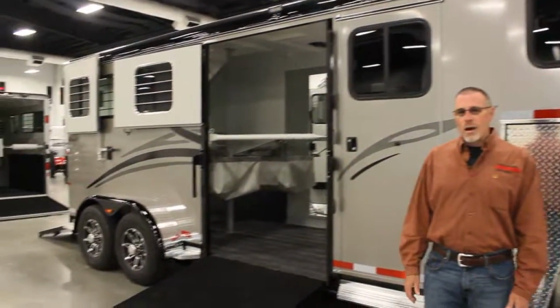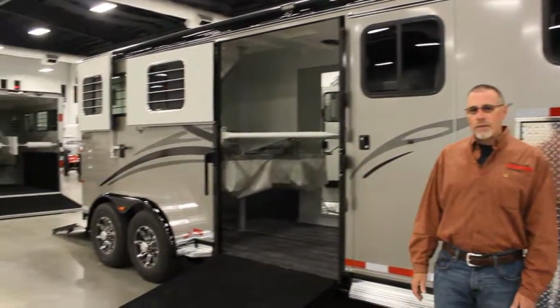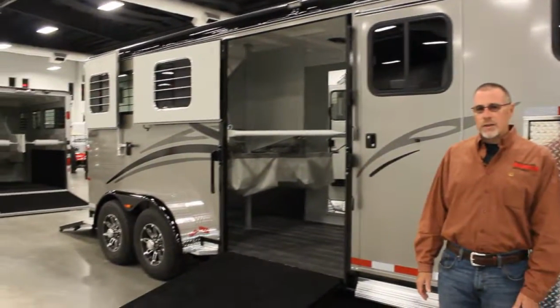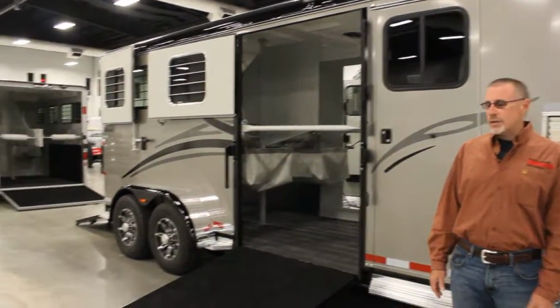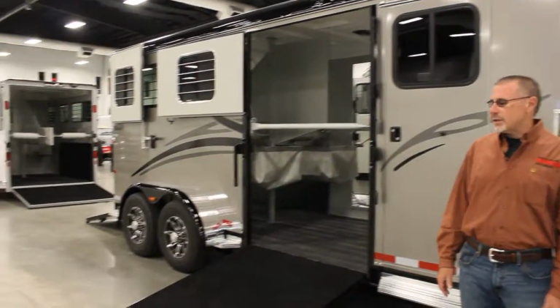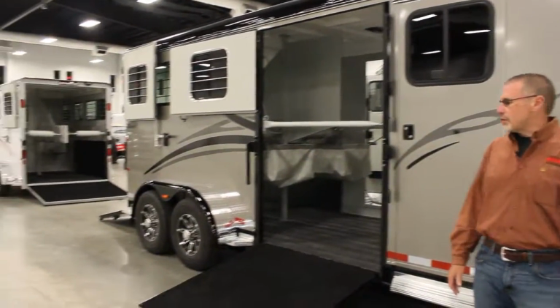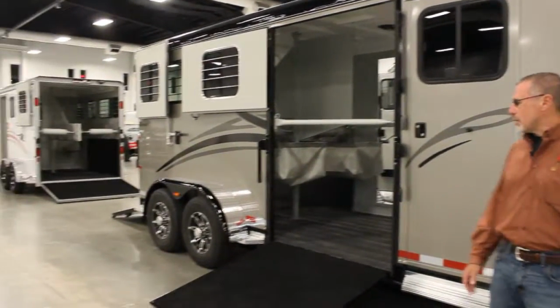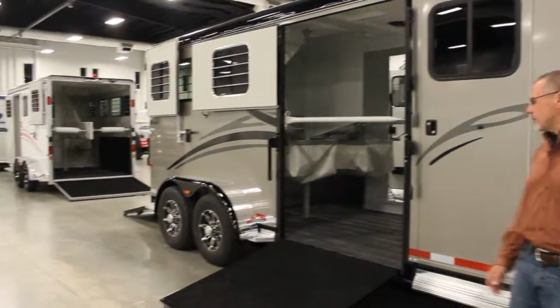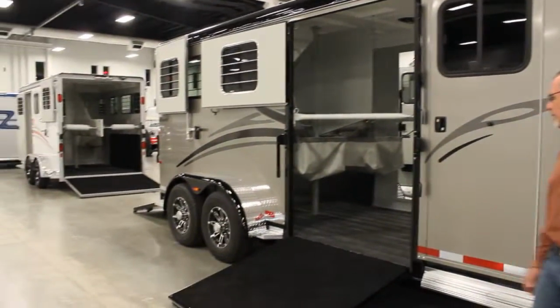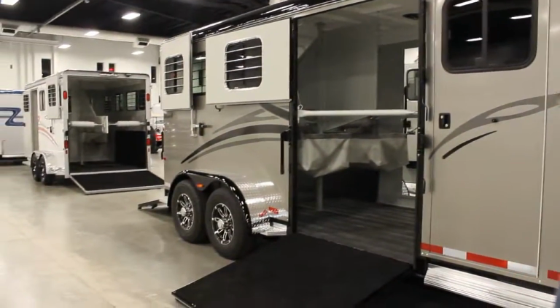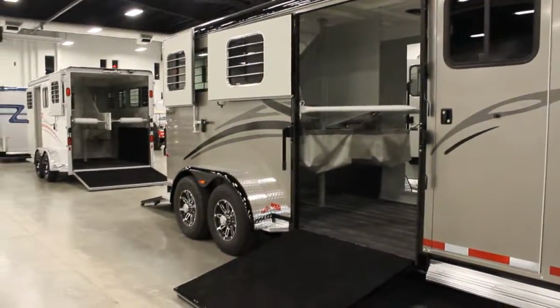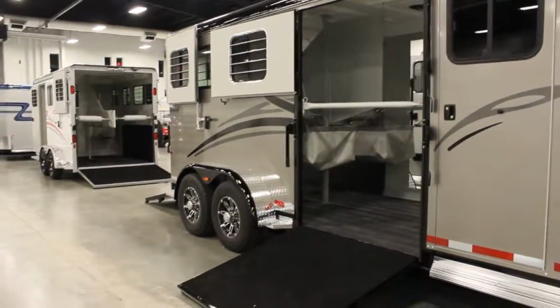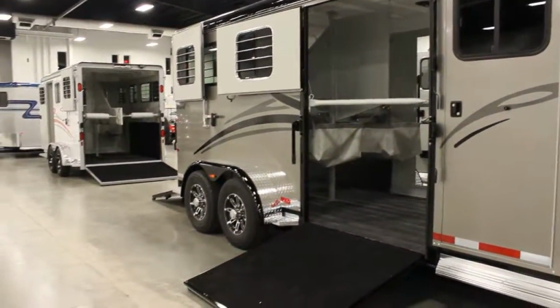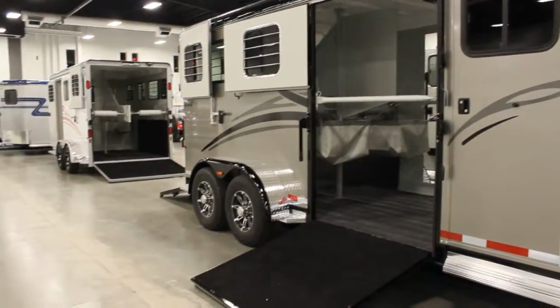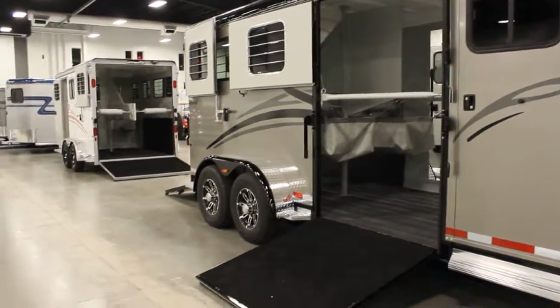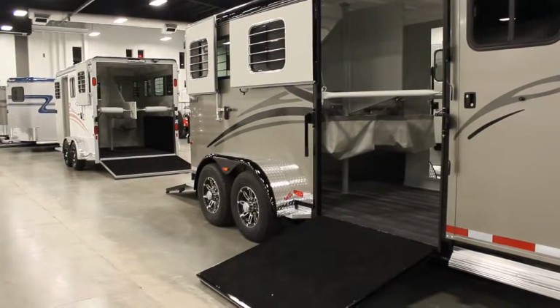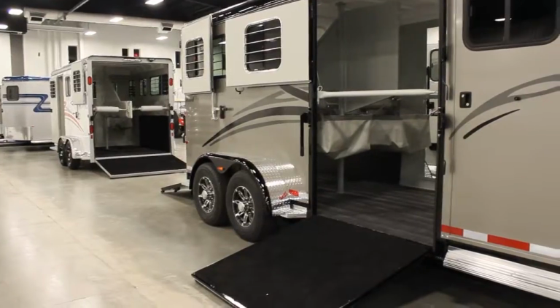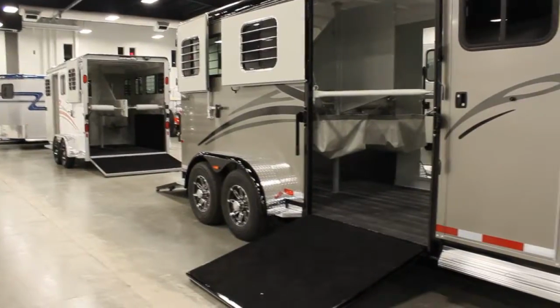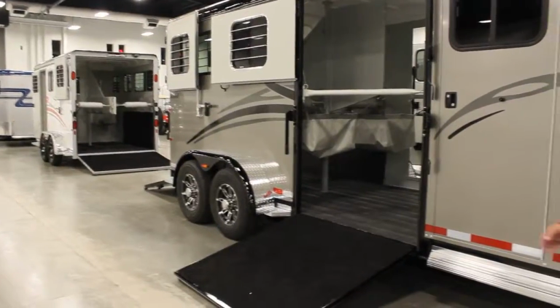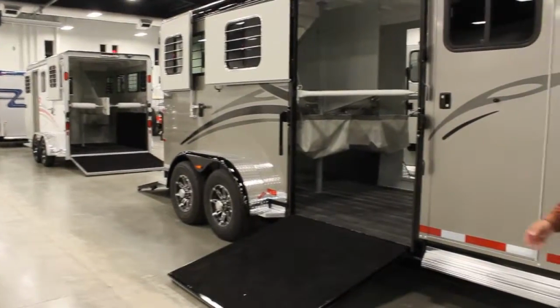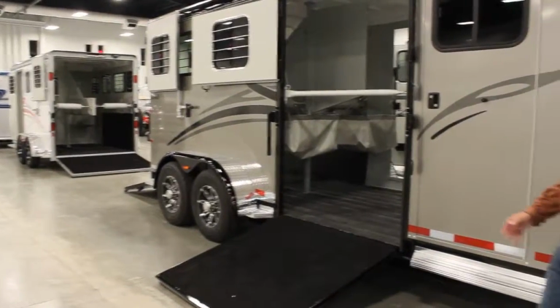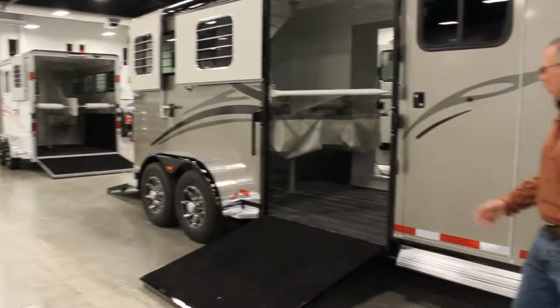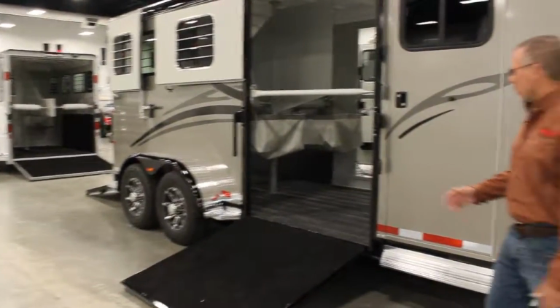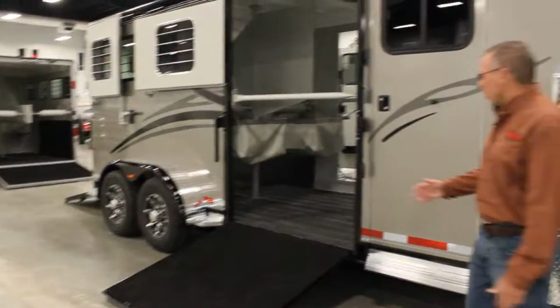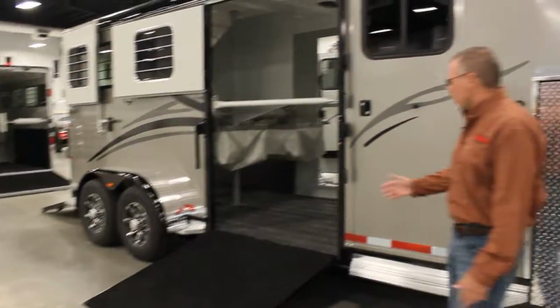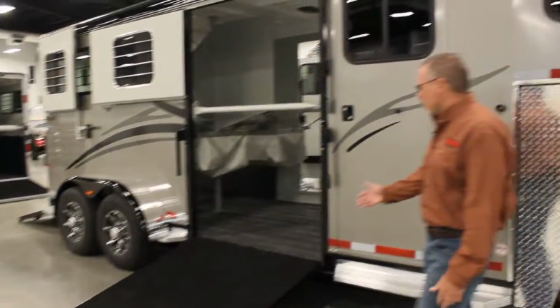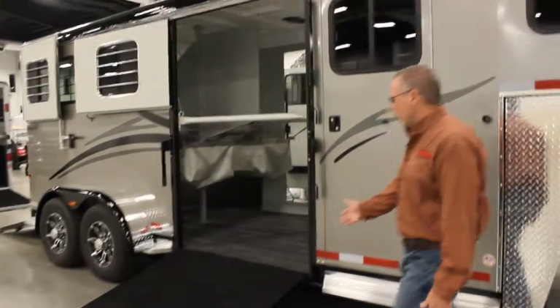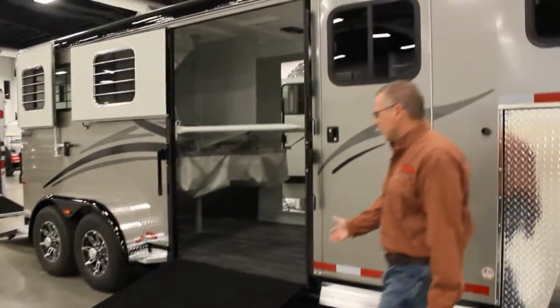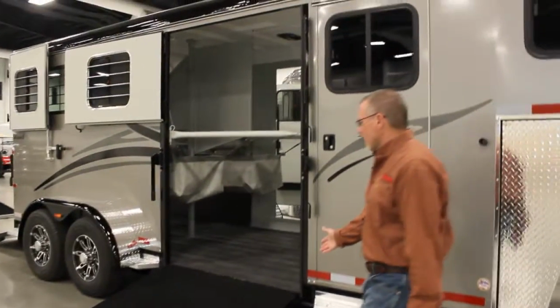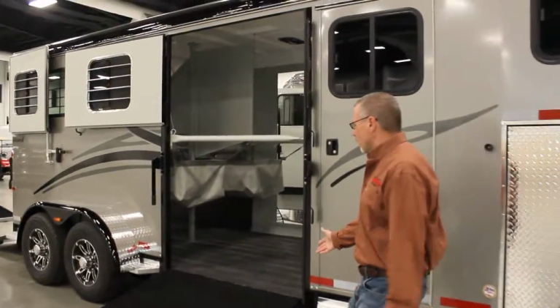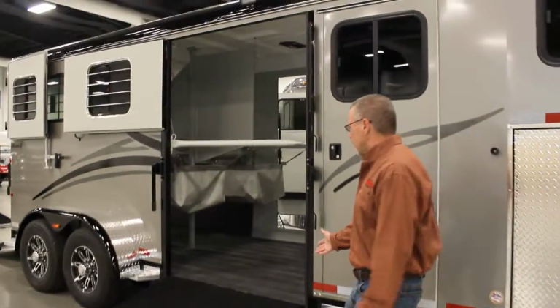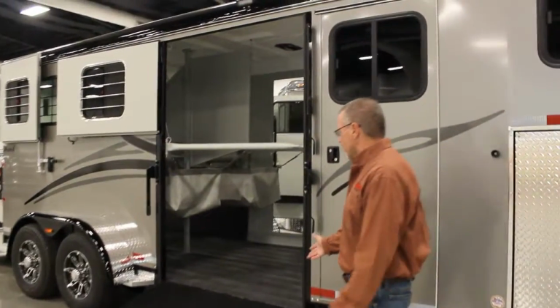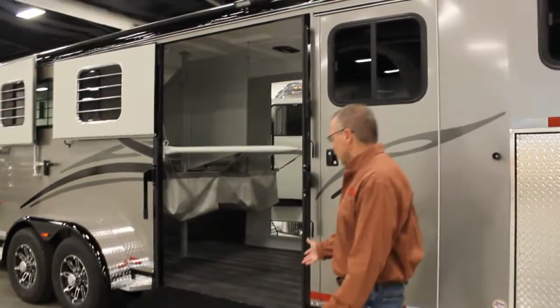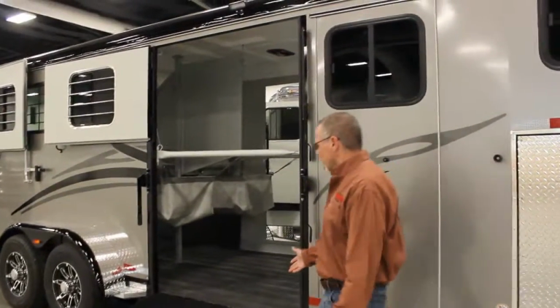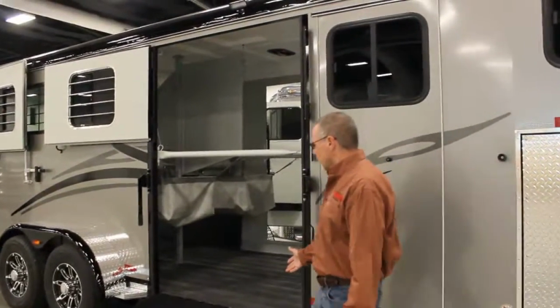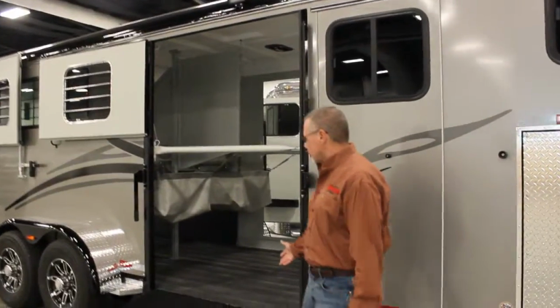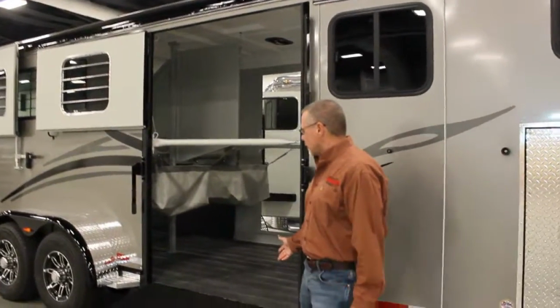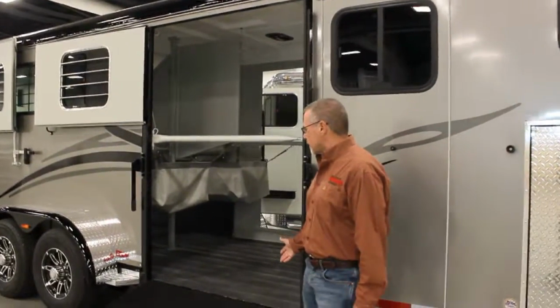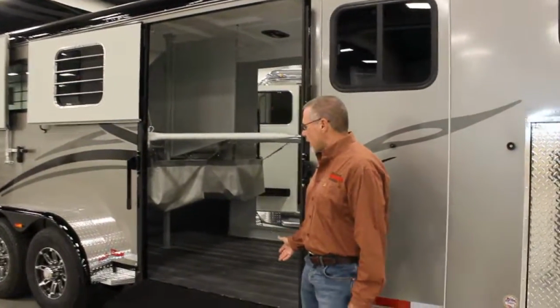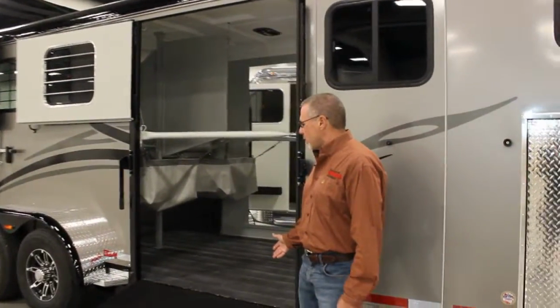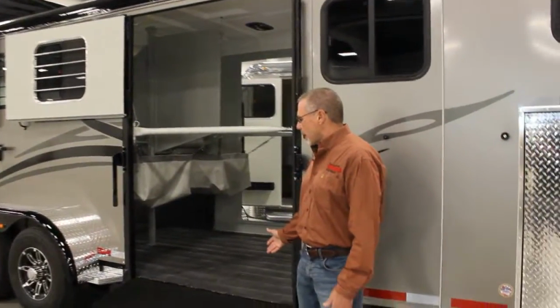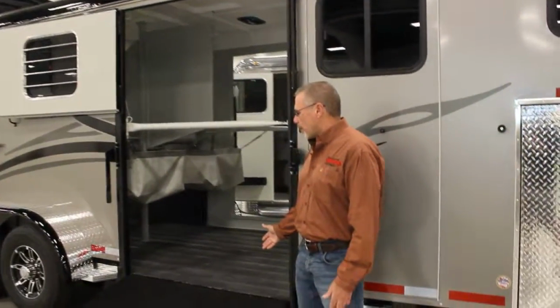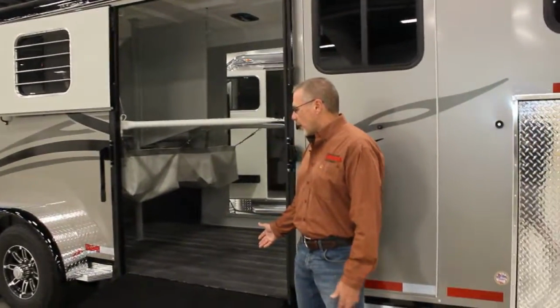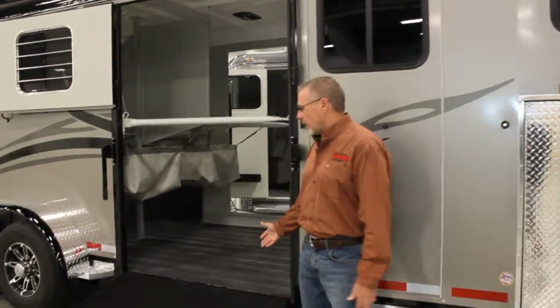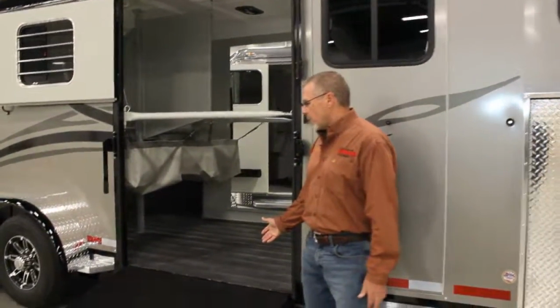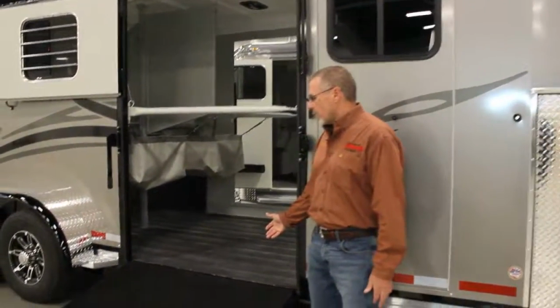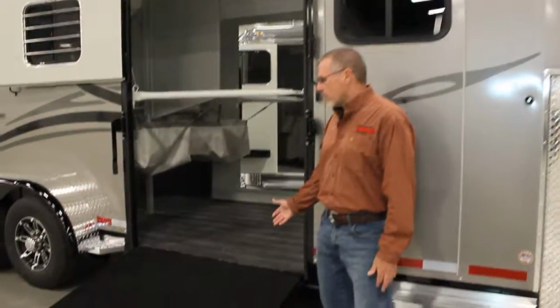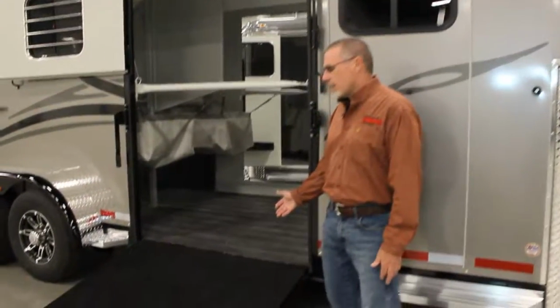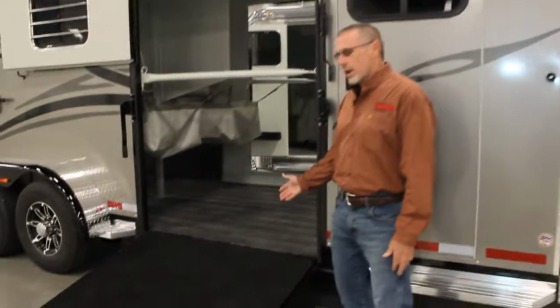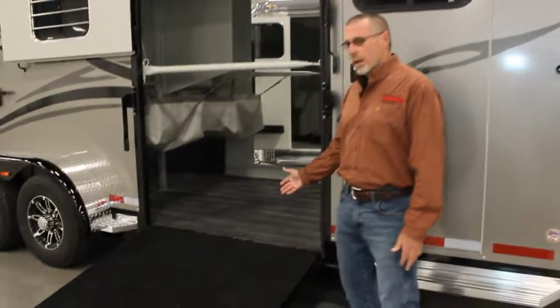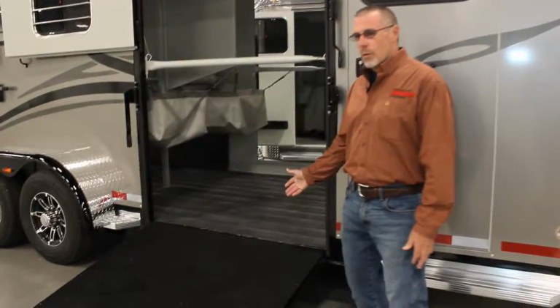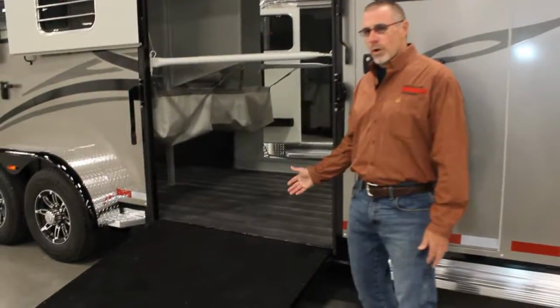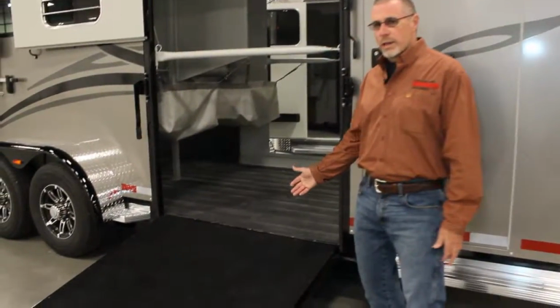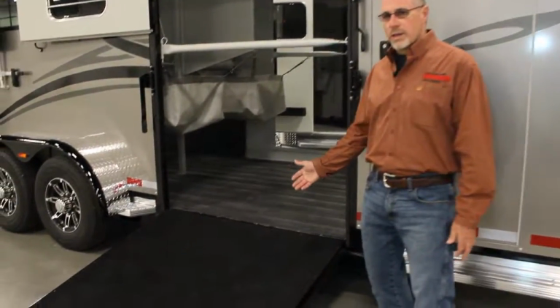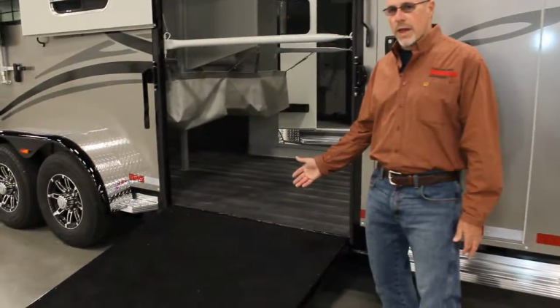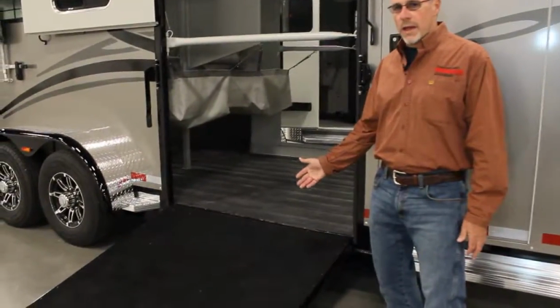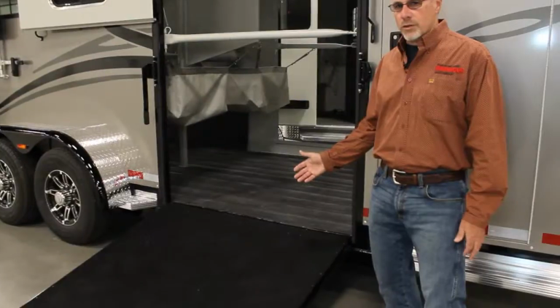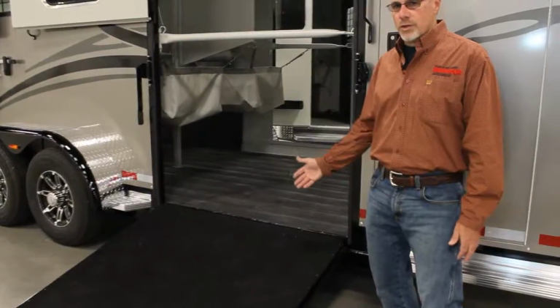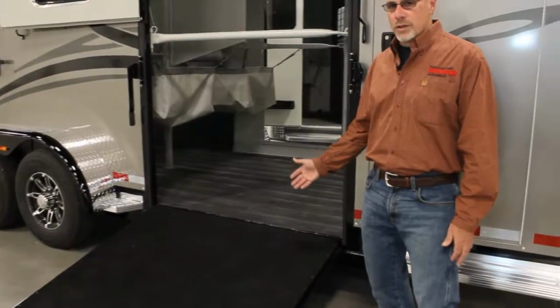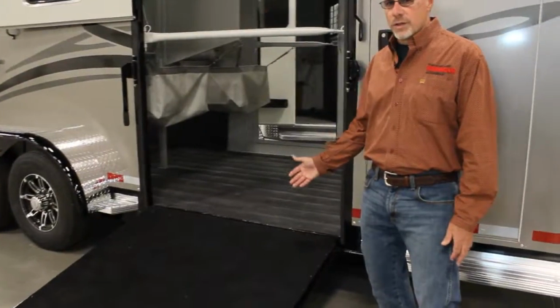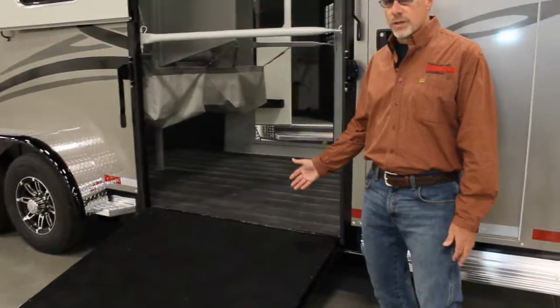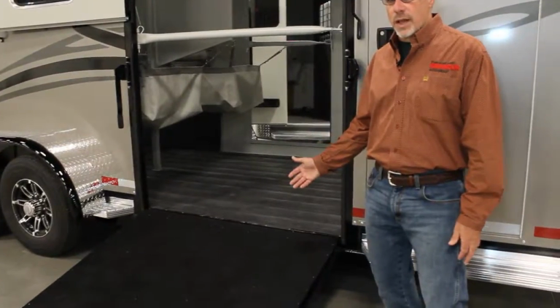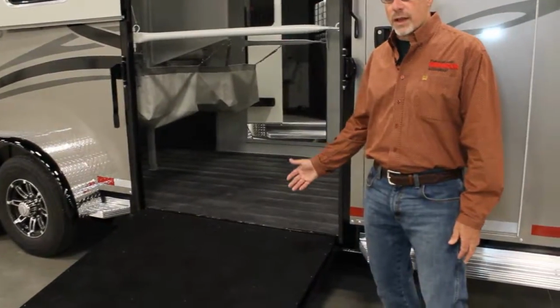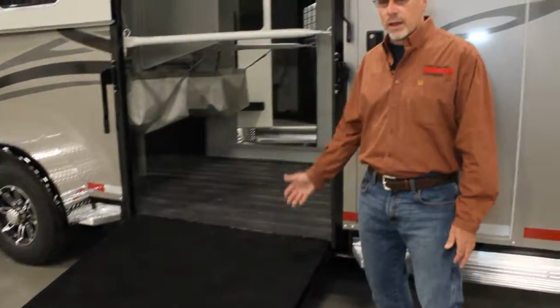Now obviously as you can see, the main draw of this trailer is this side ramp right here and we'll get to that in just a second.